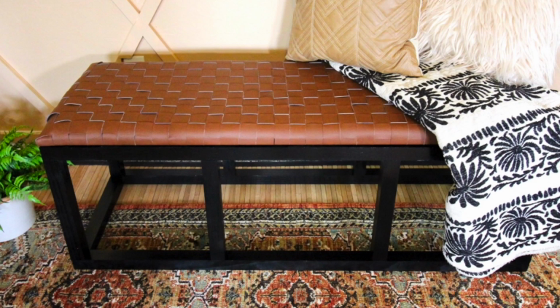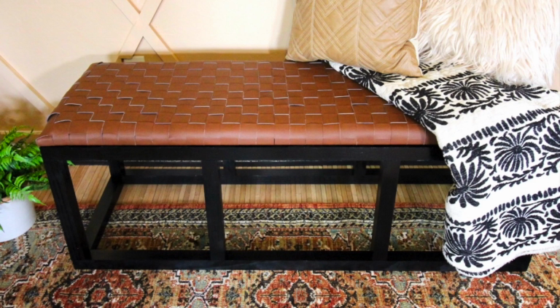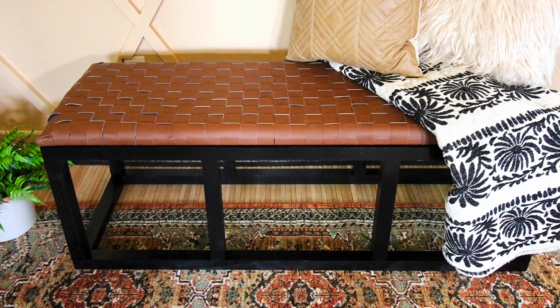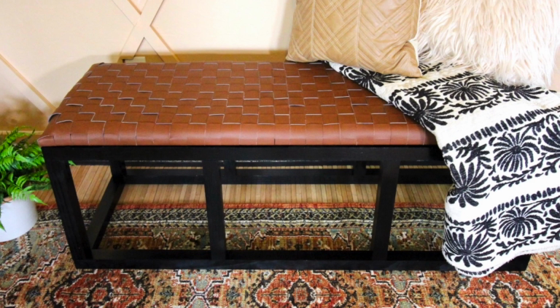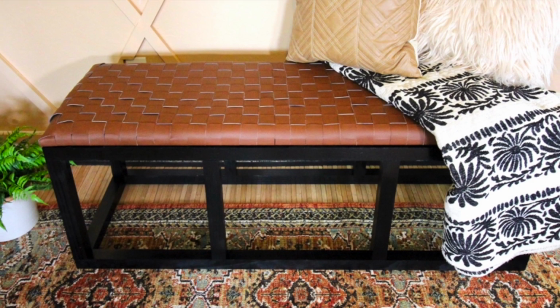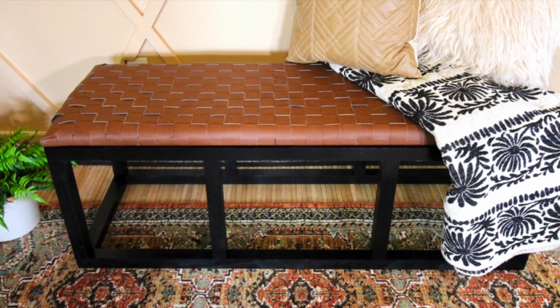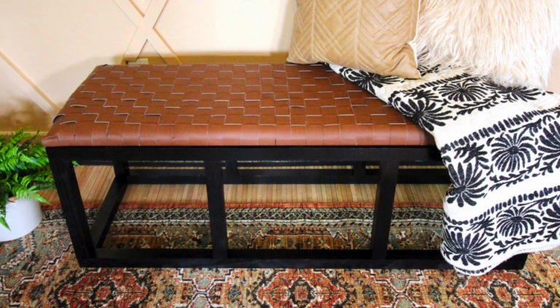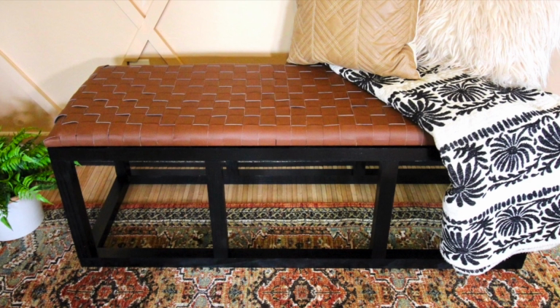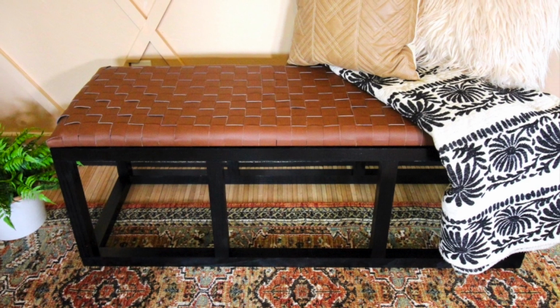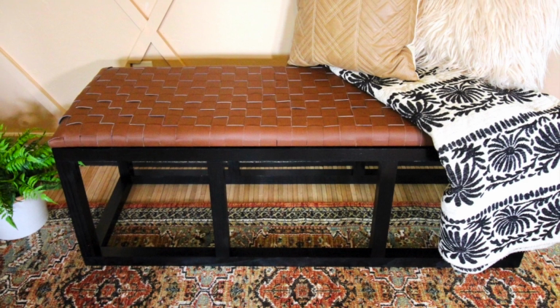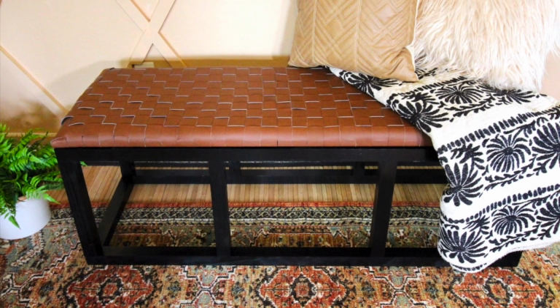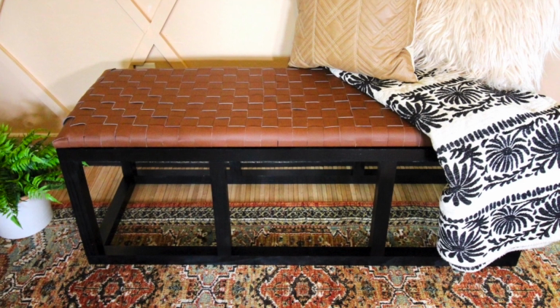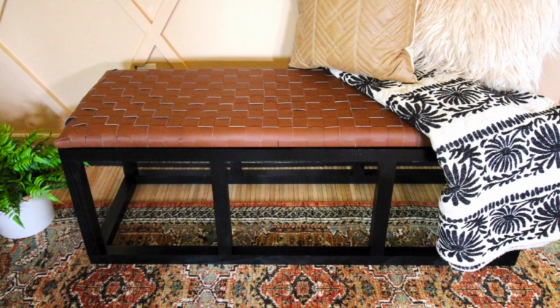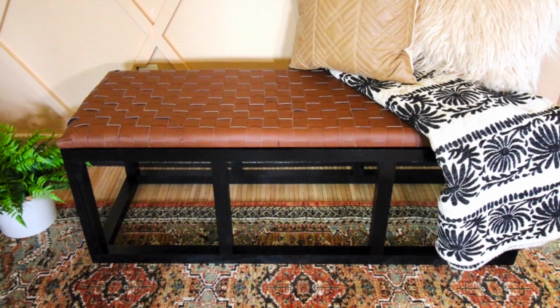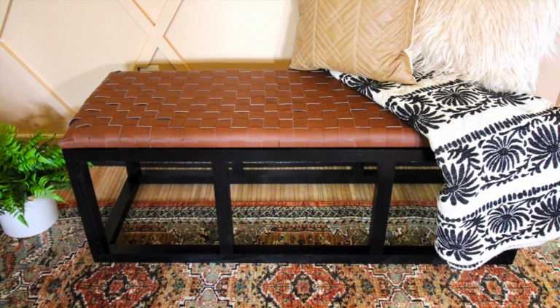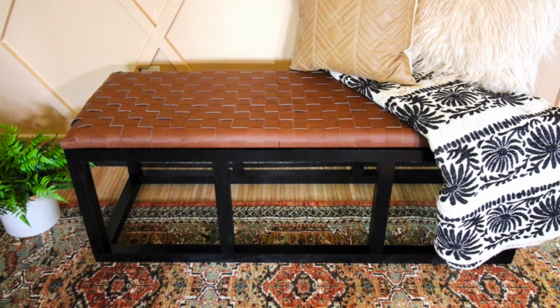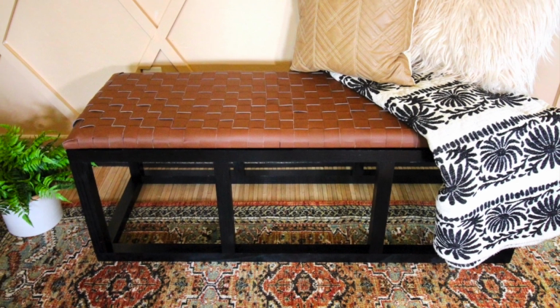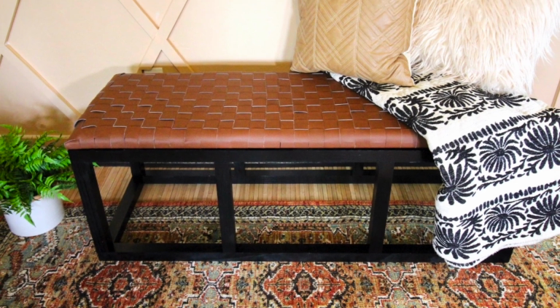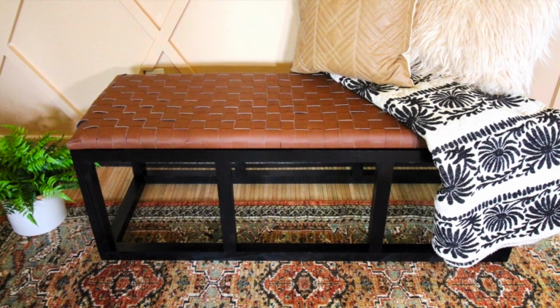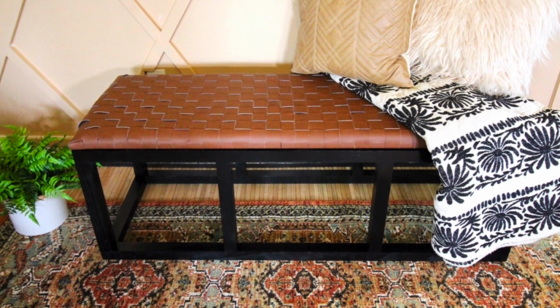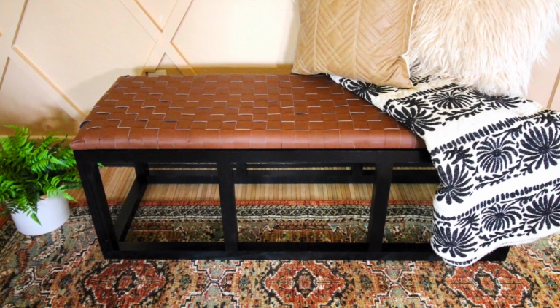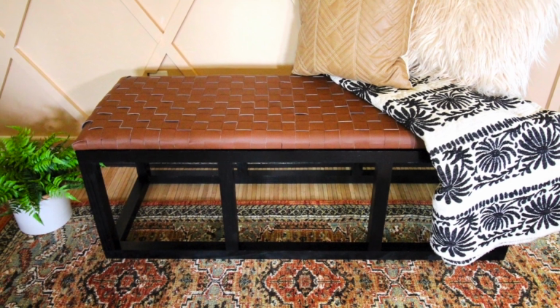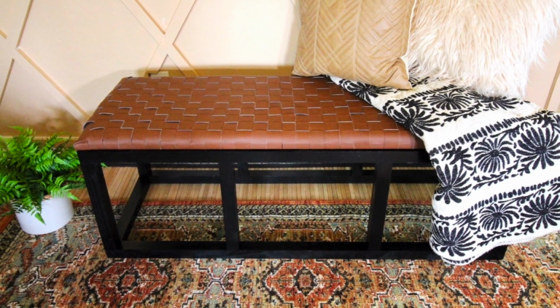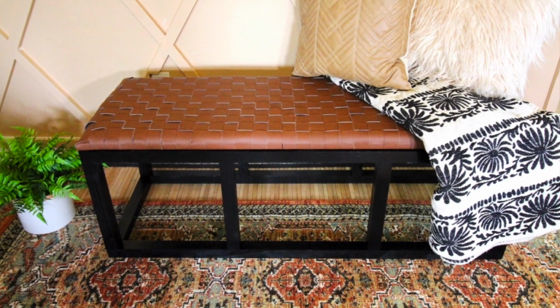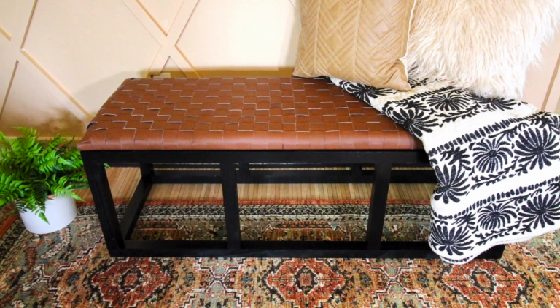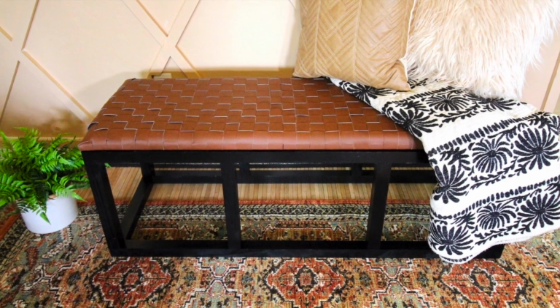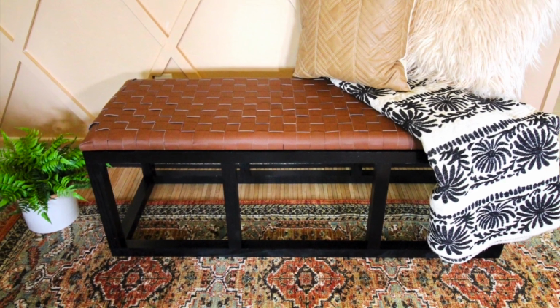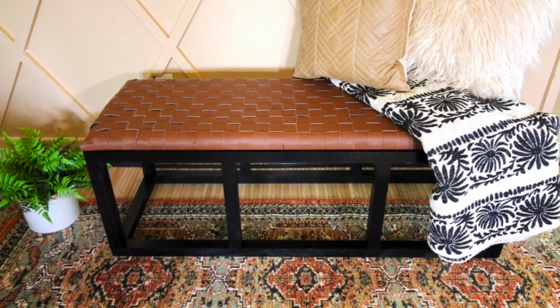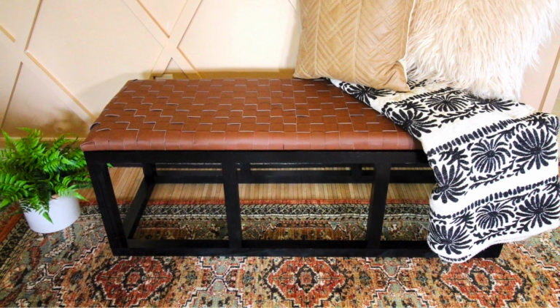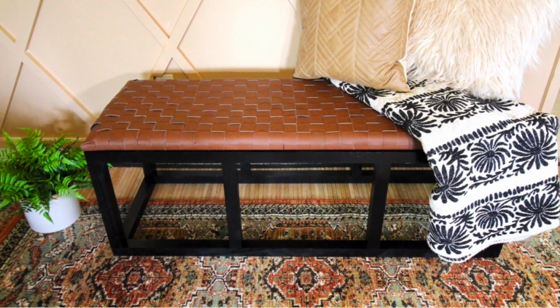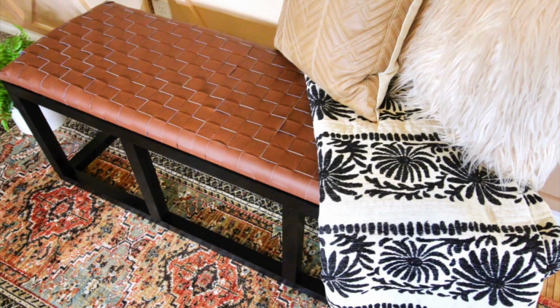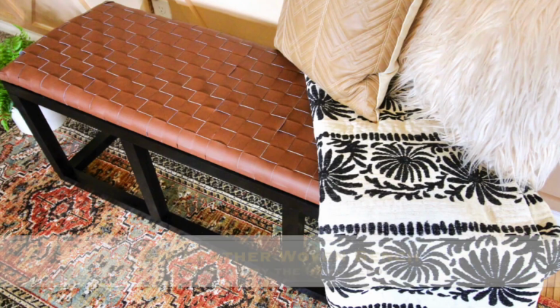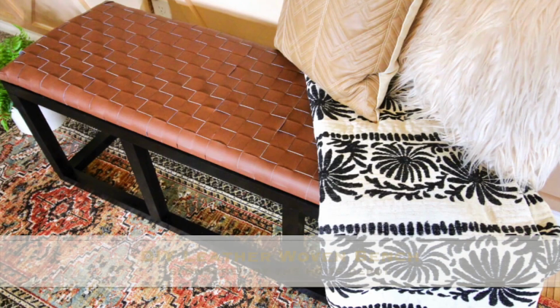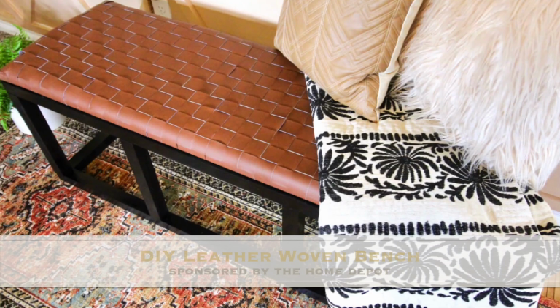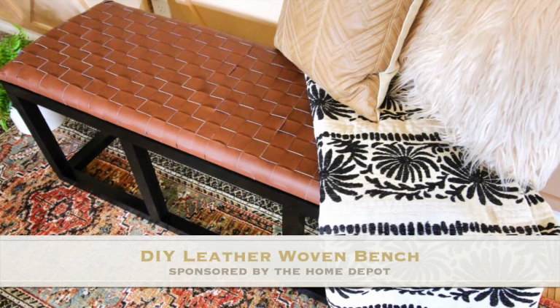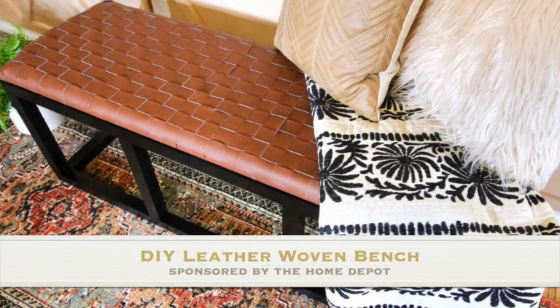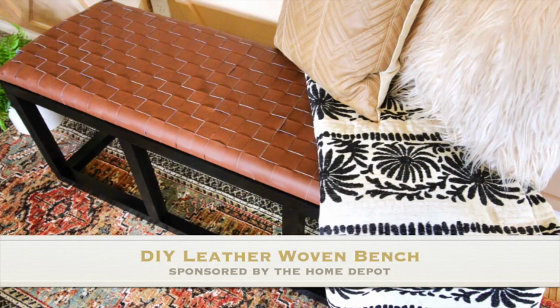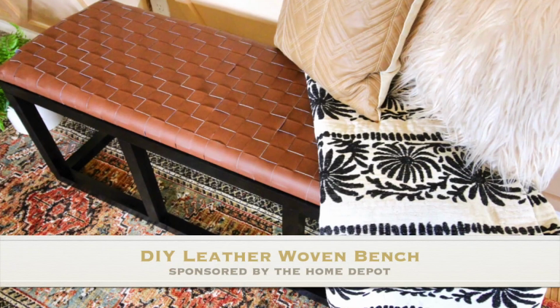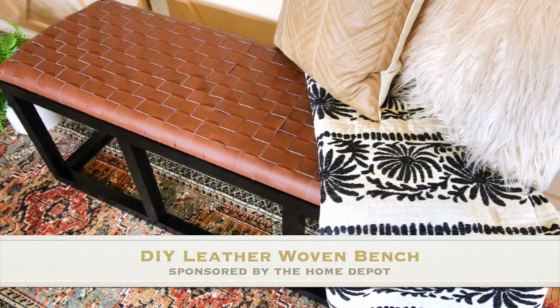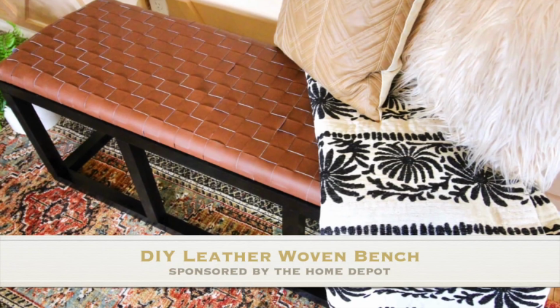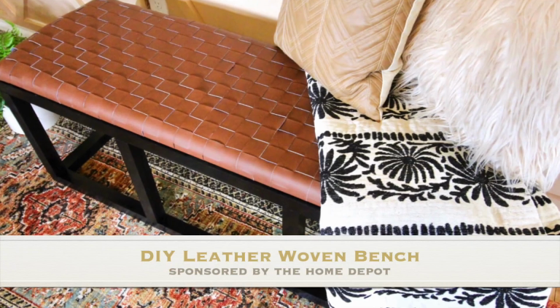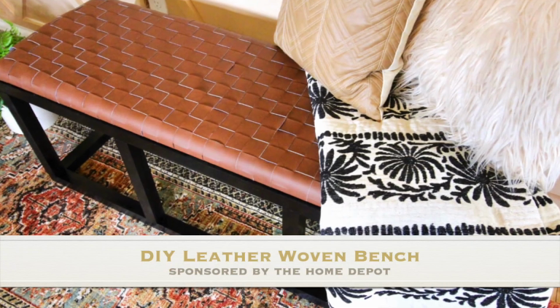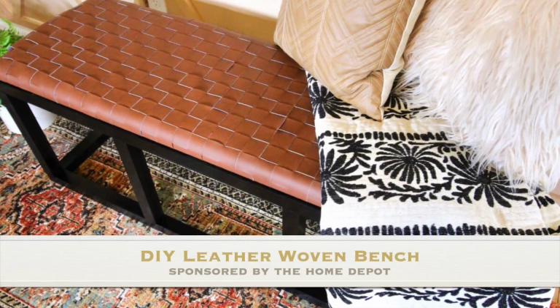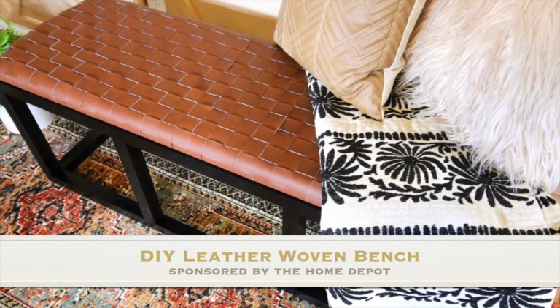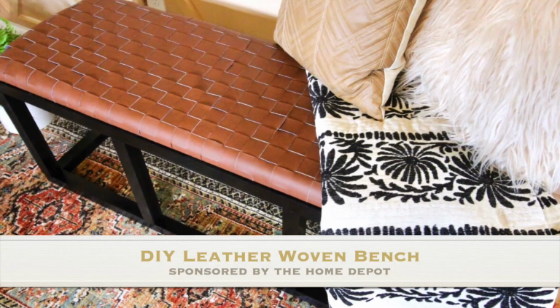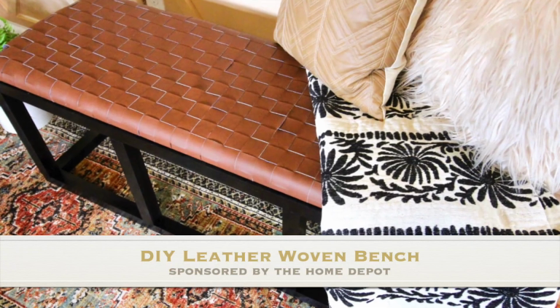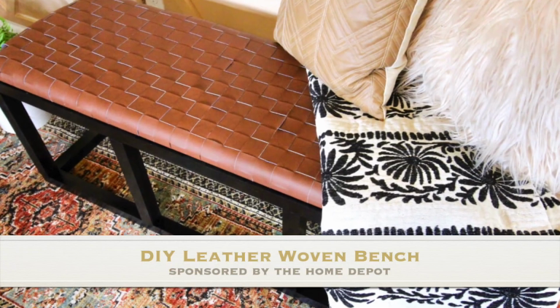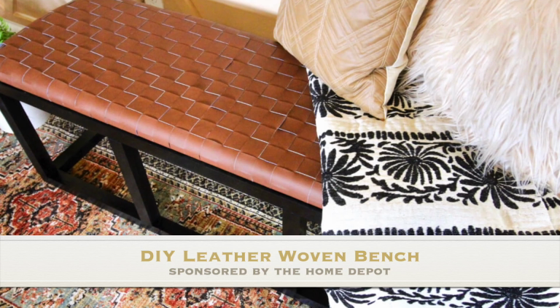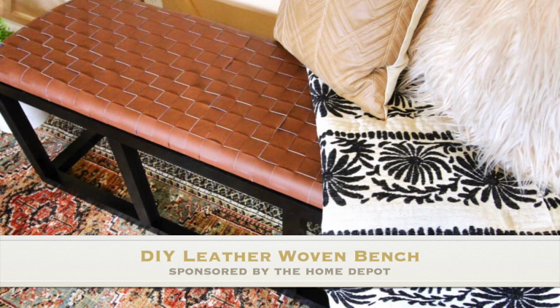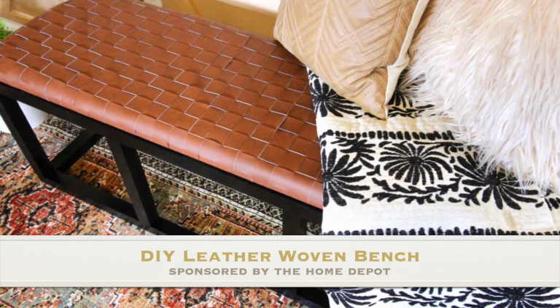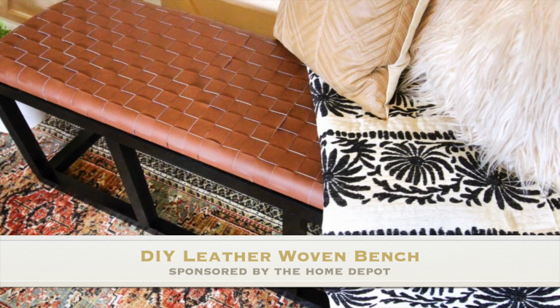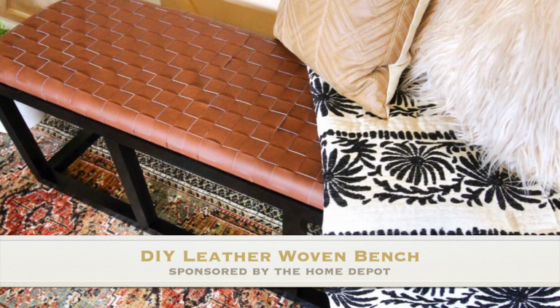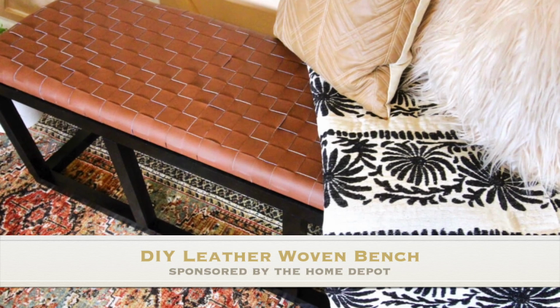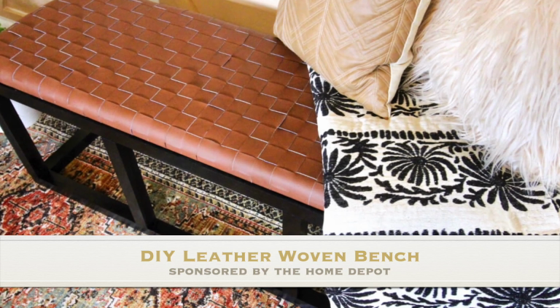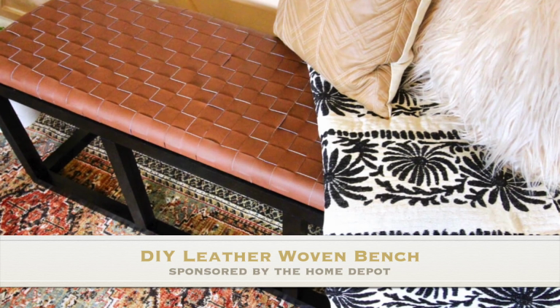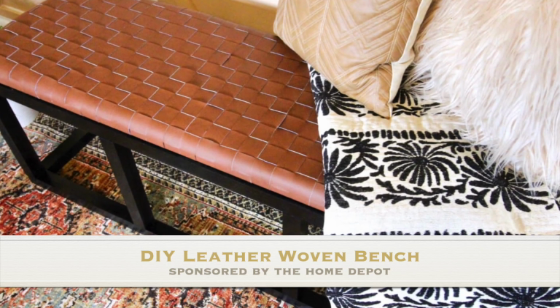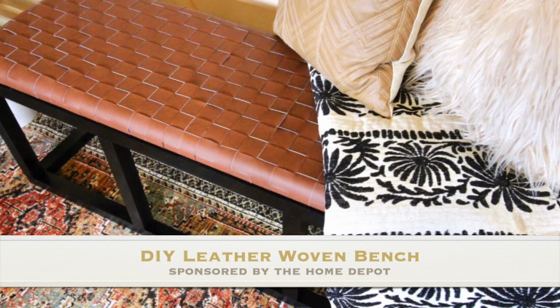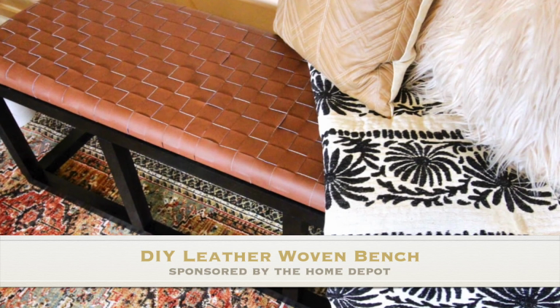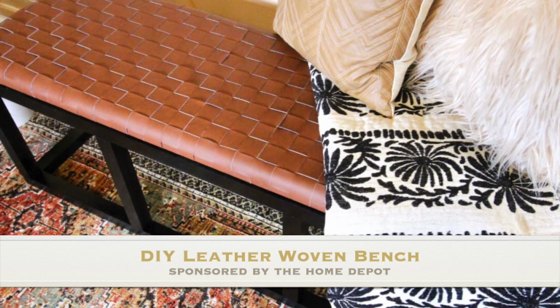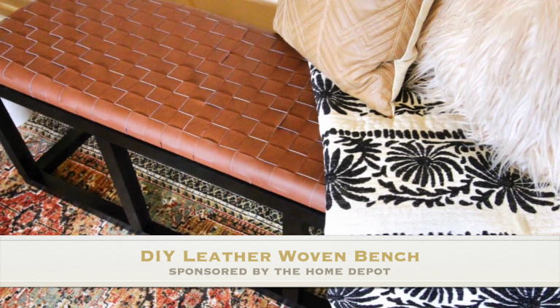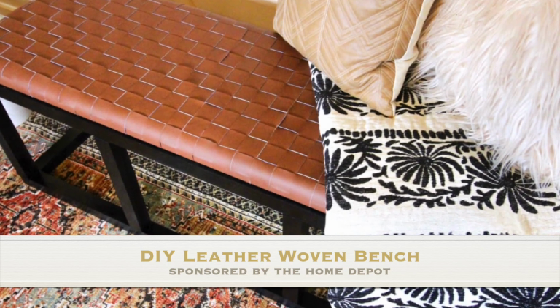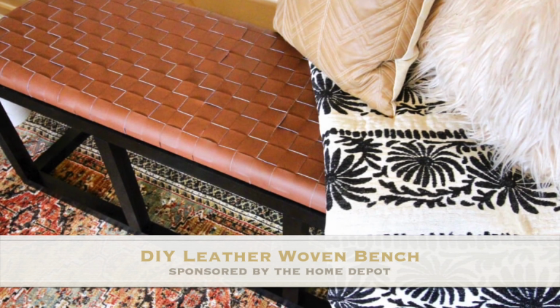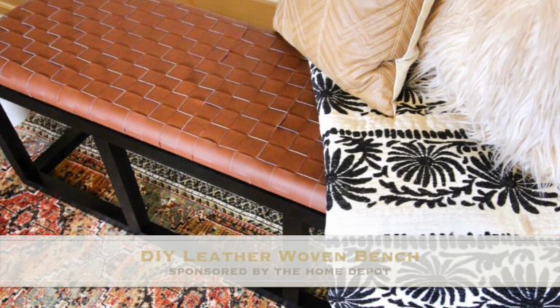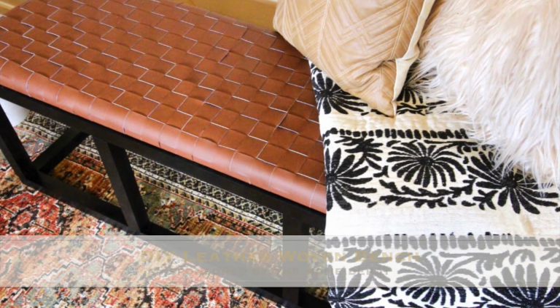What's up guys, Ashley here with Handmade Haven, here to show you how I created this DIY leather woven bench.